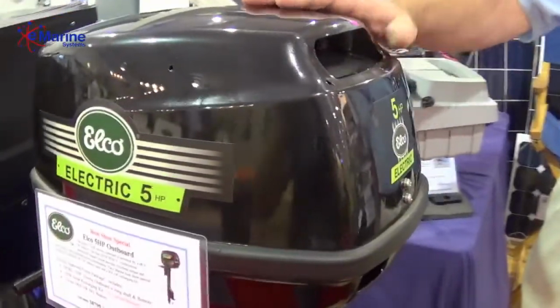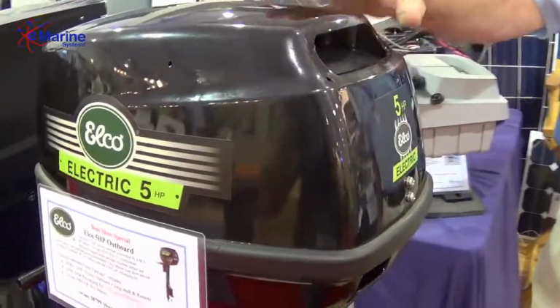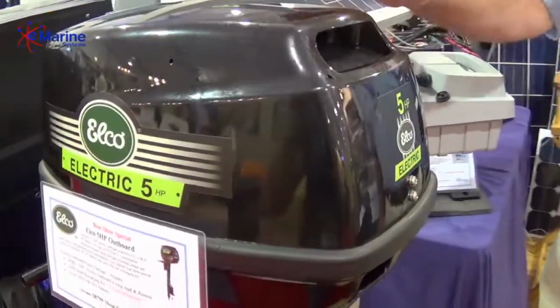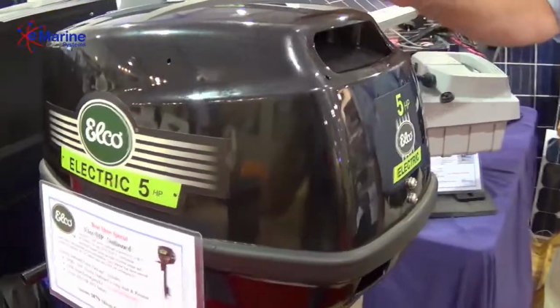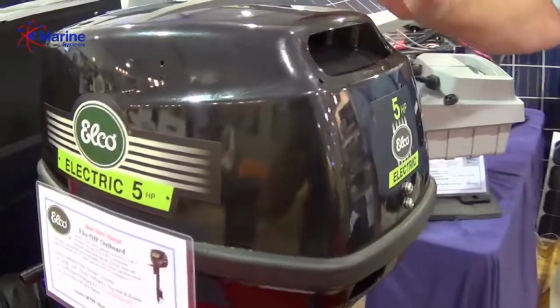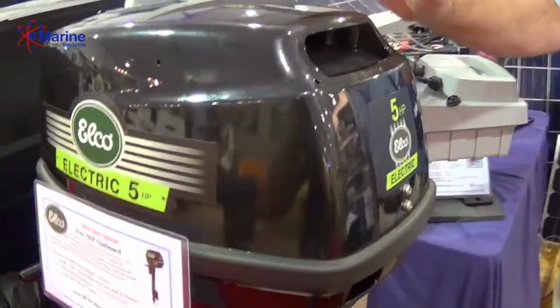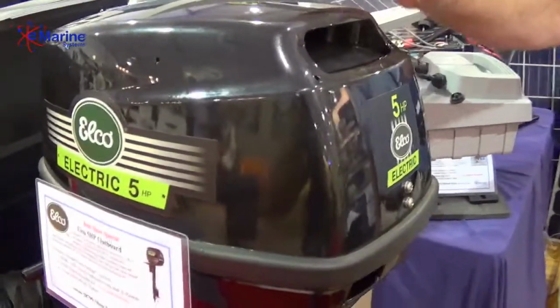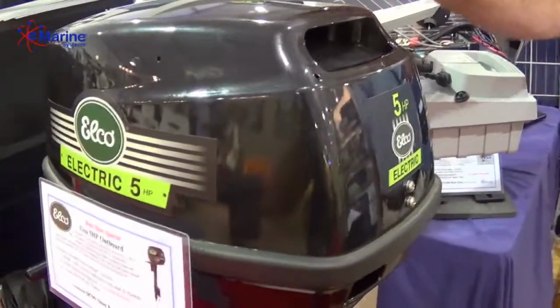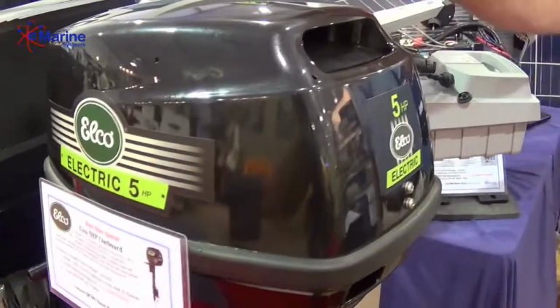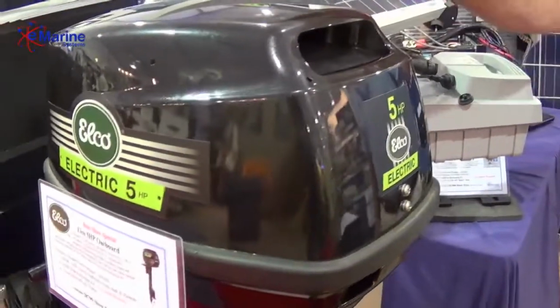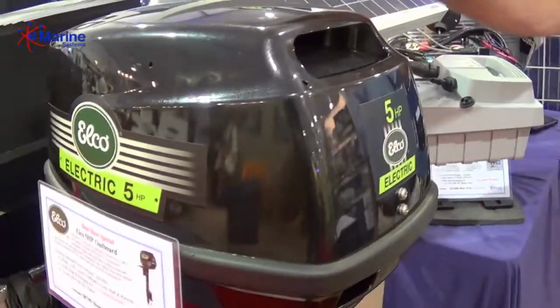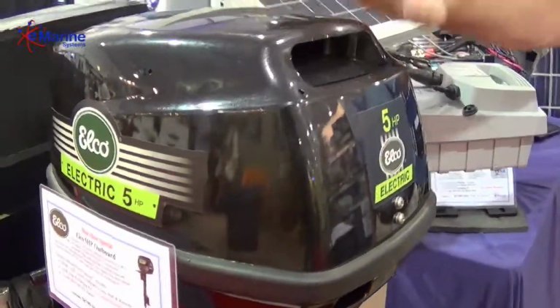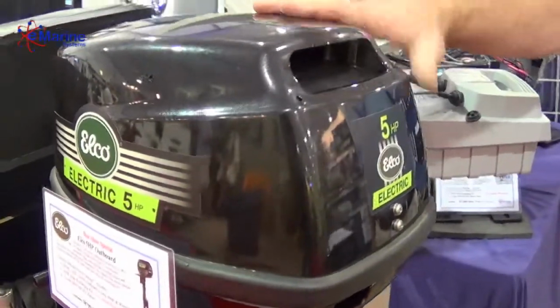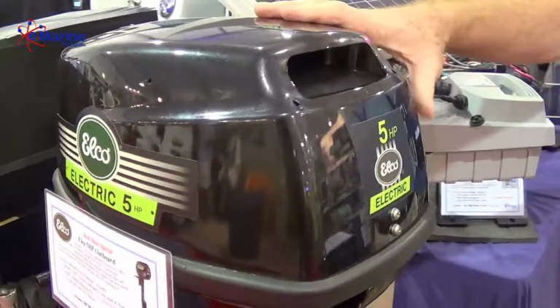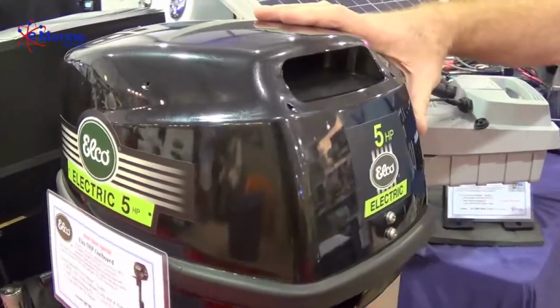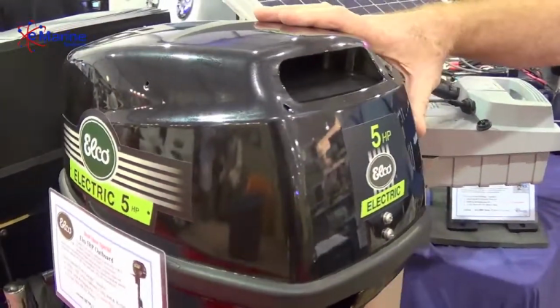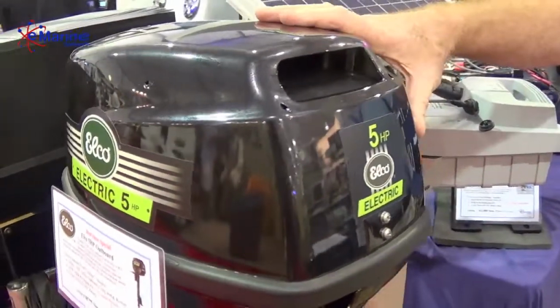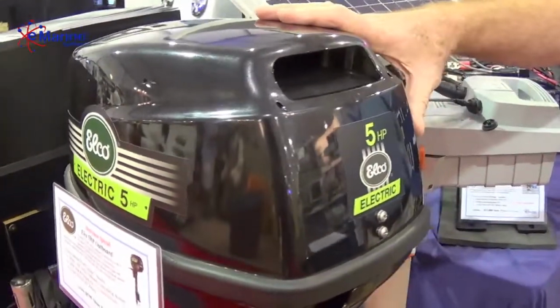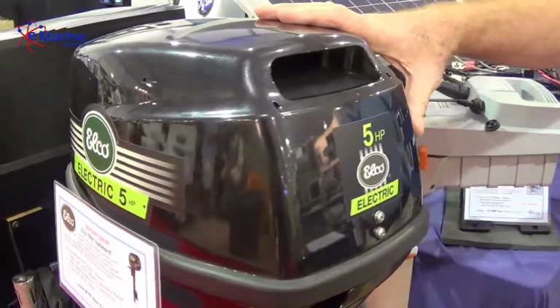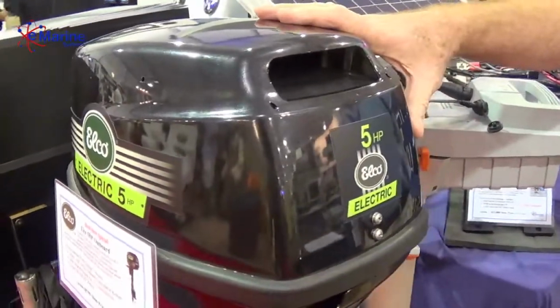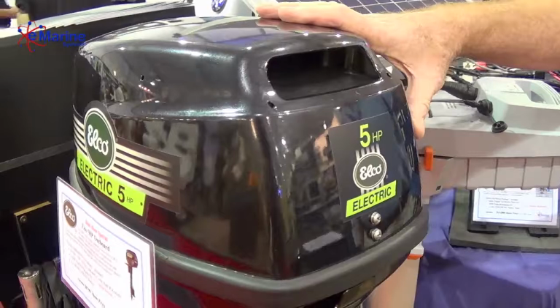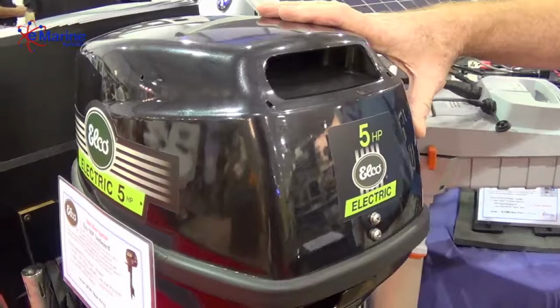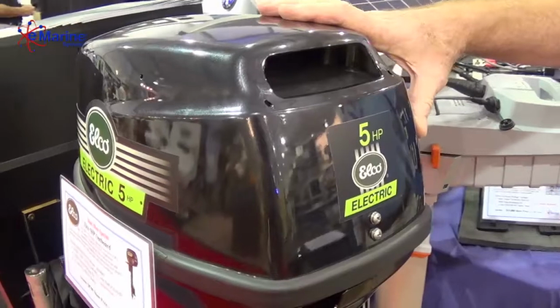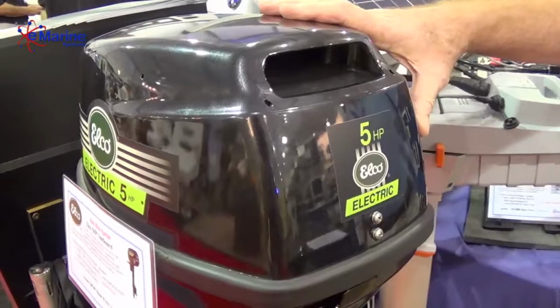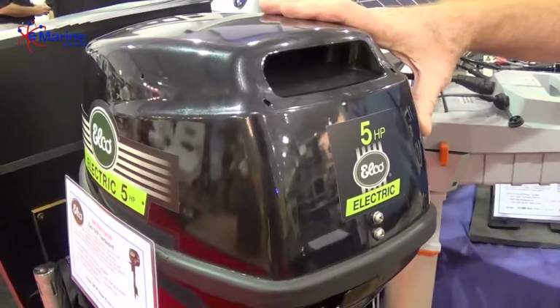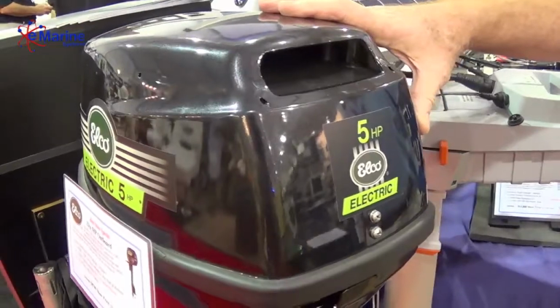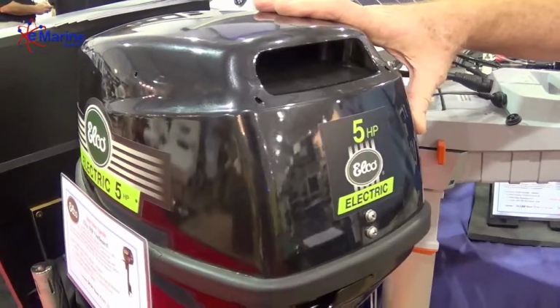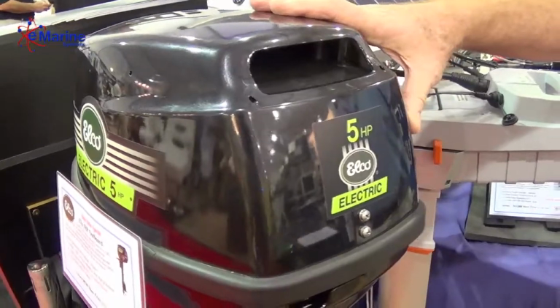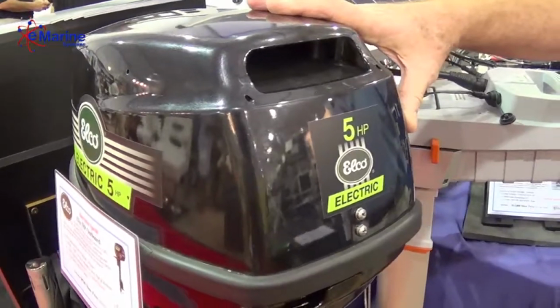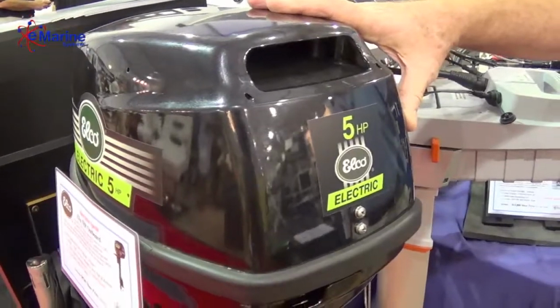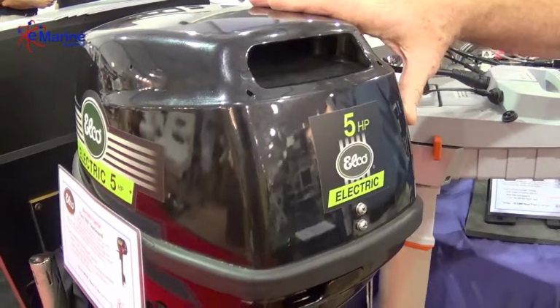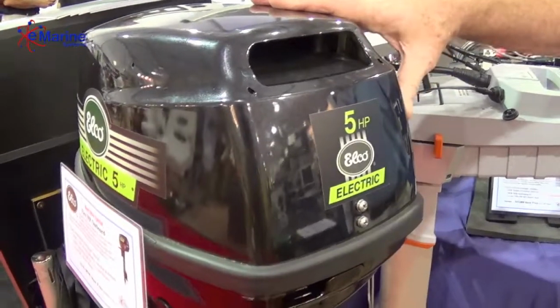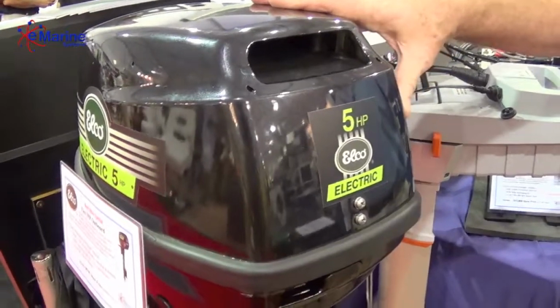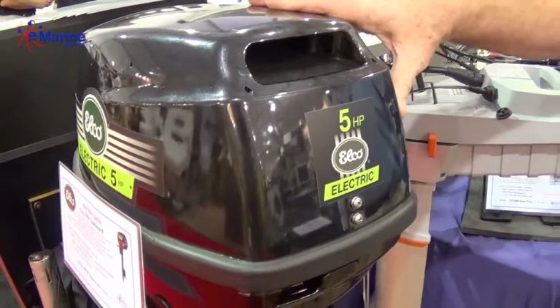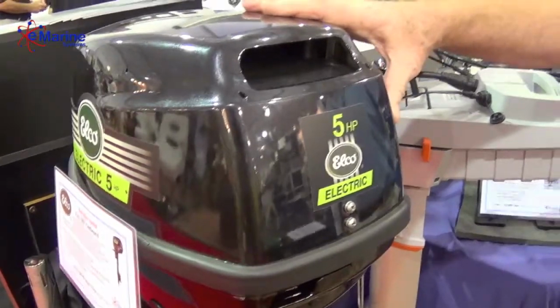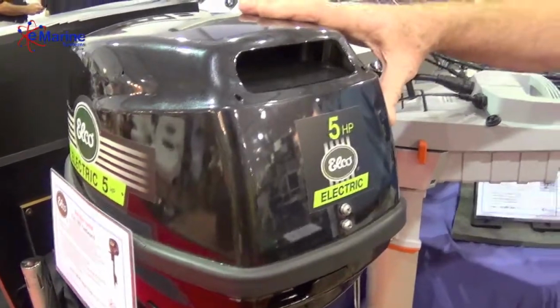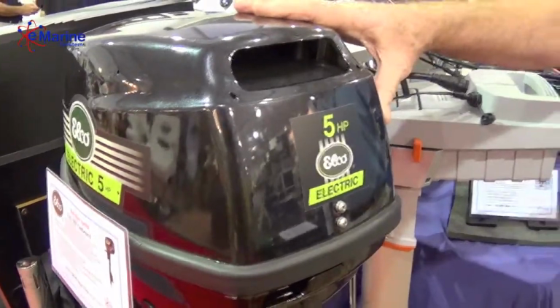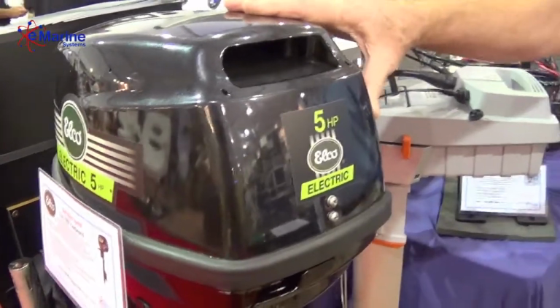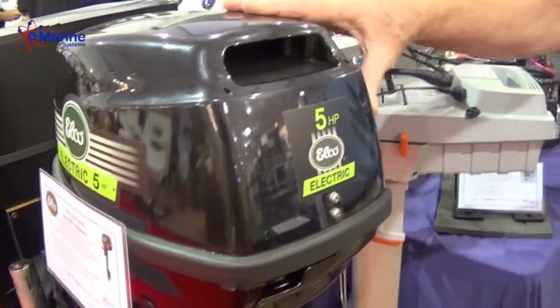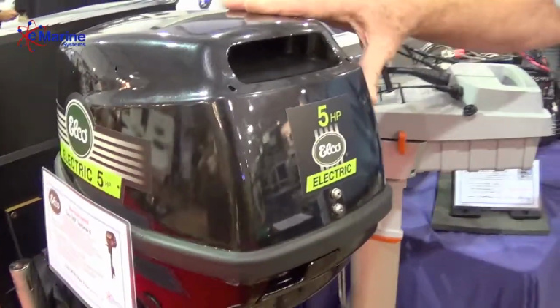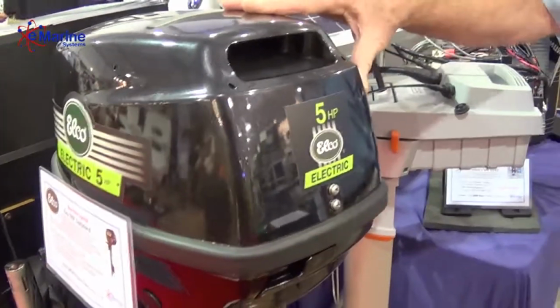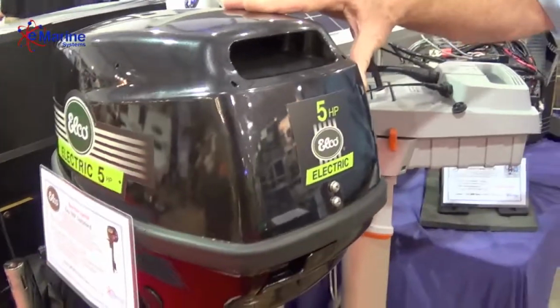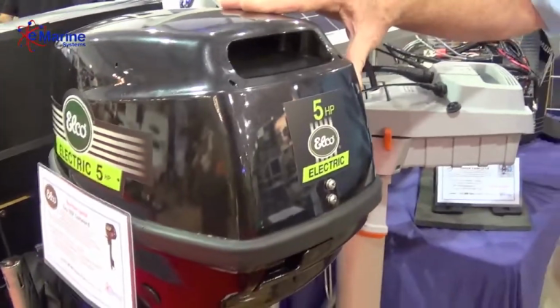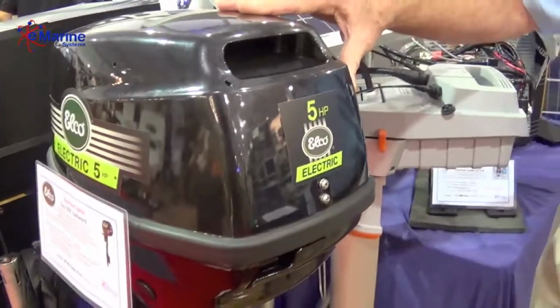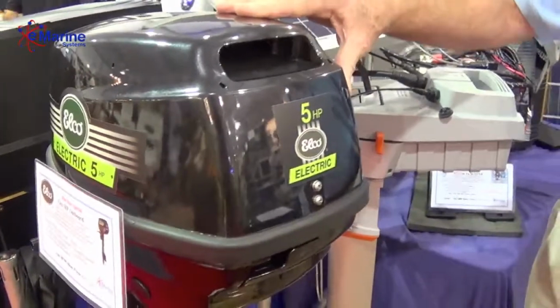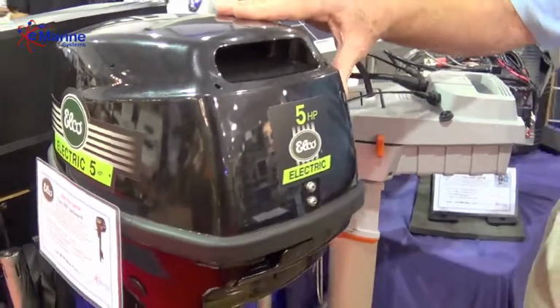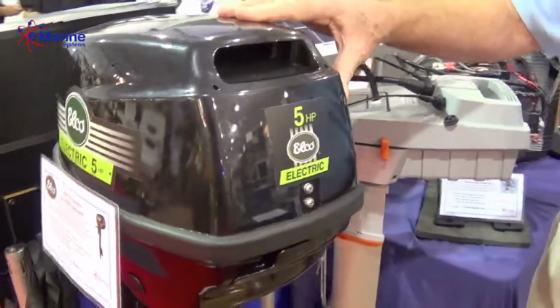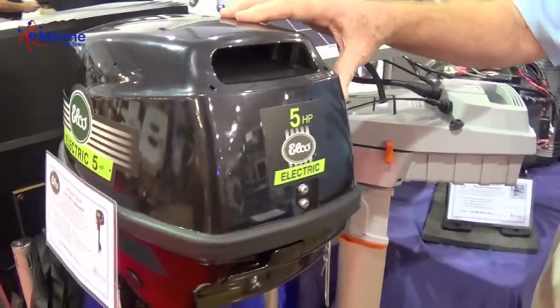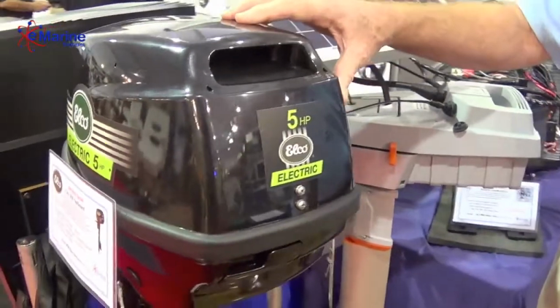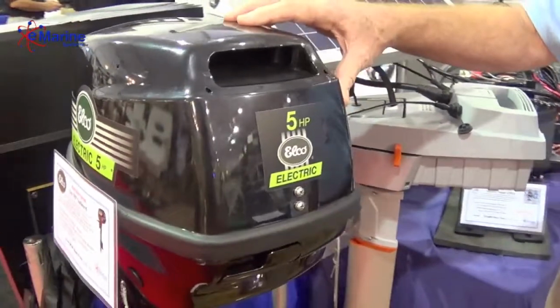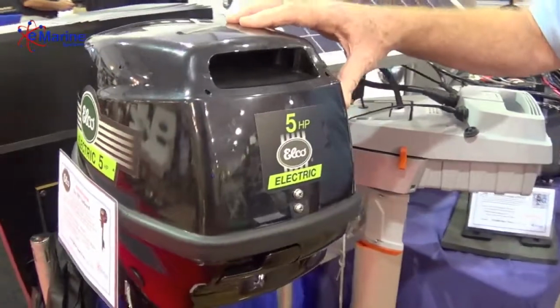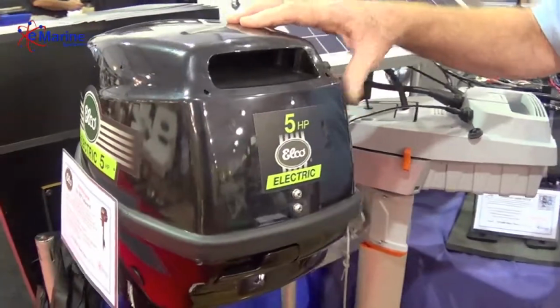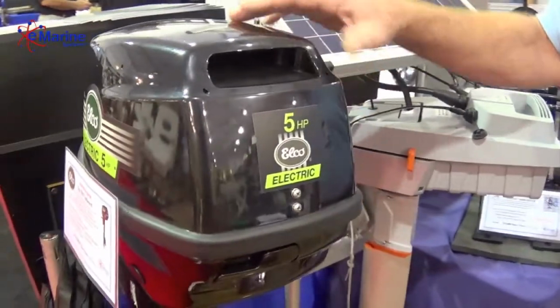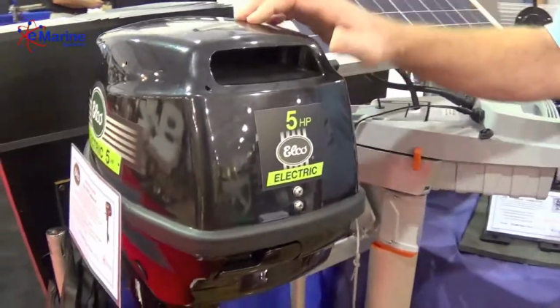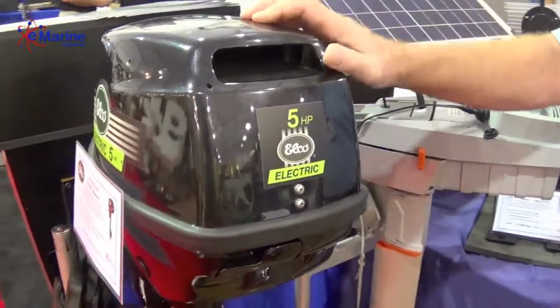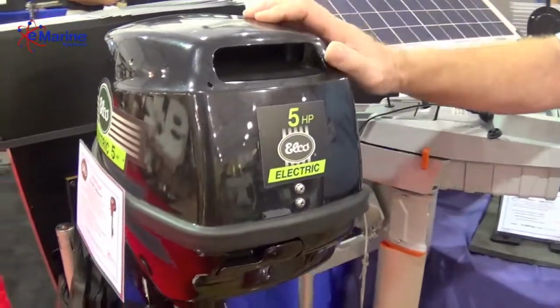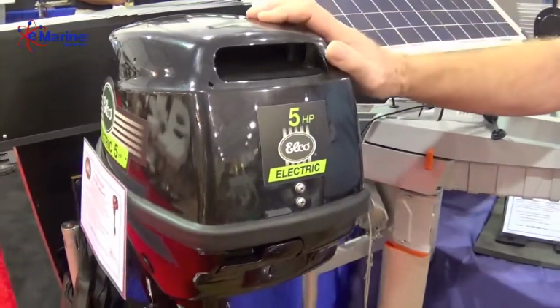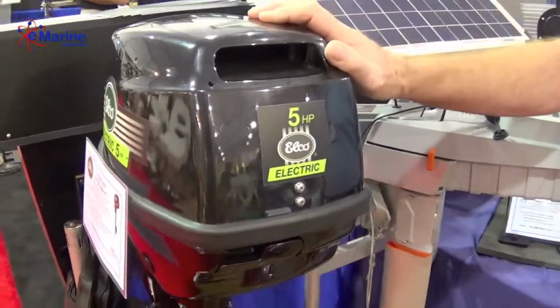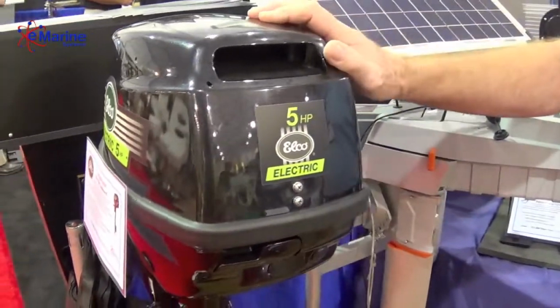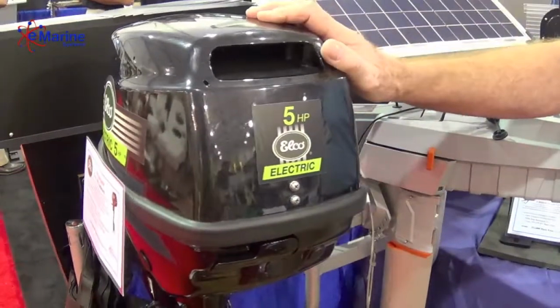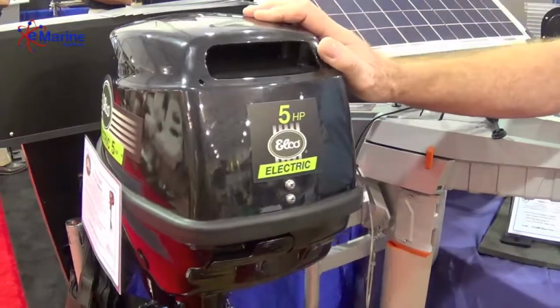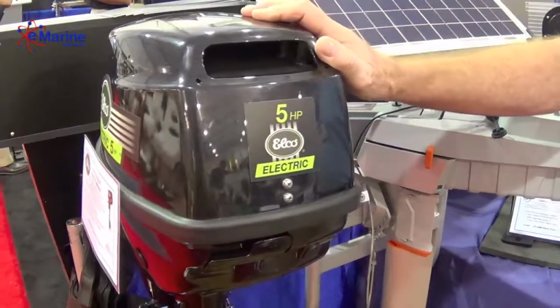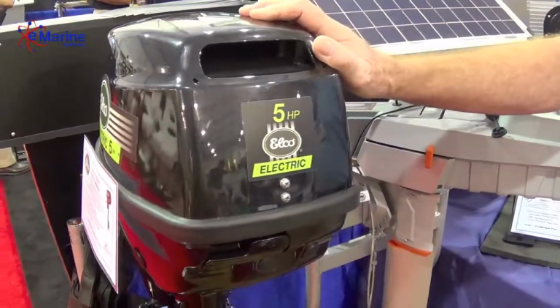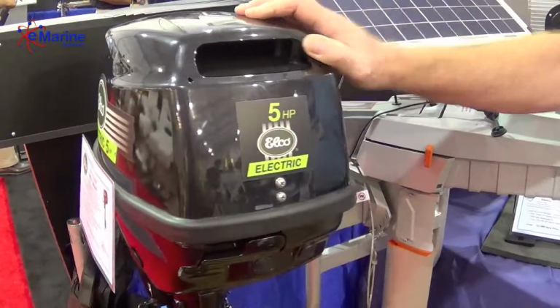This is a drive by Elko. It's their new Elko outboard electric drive. They also have inboard drives.